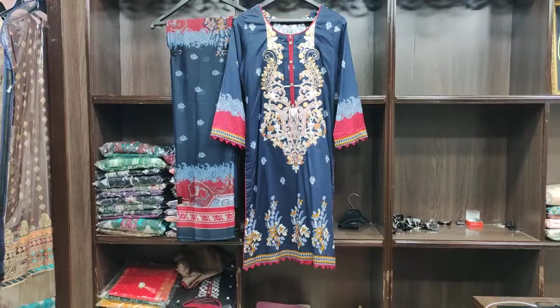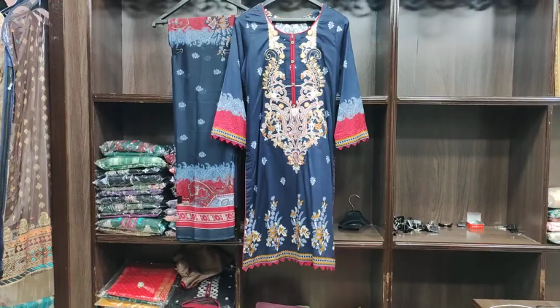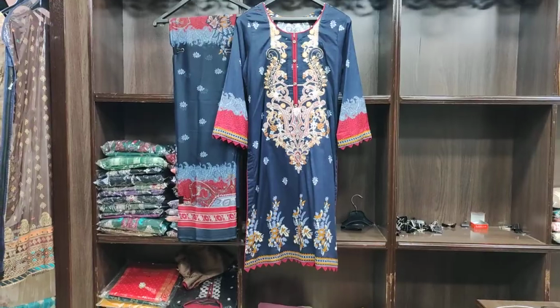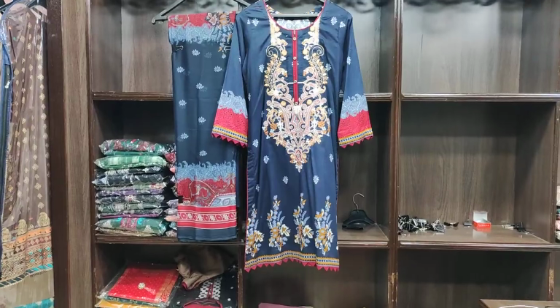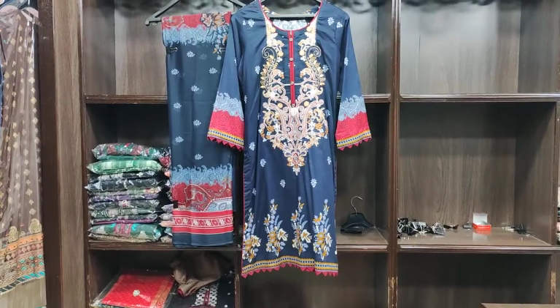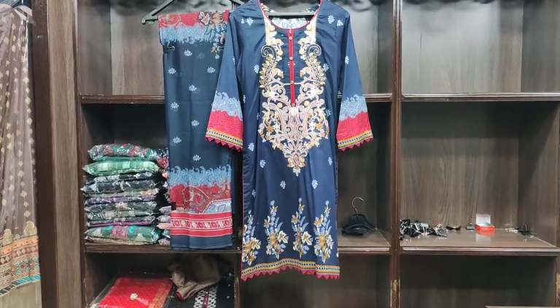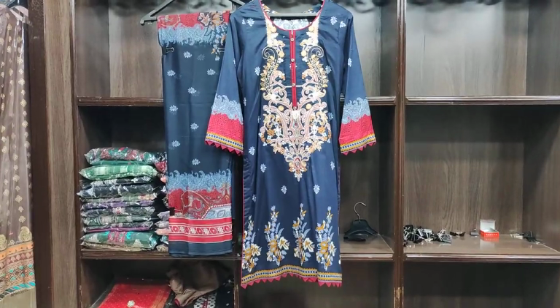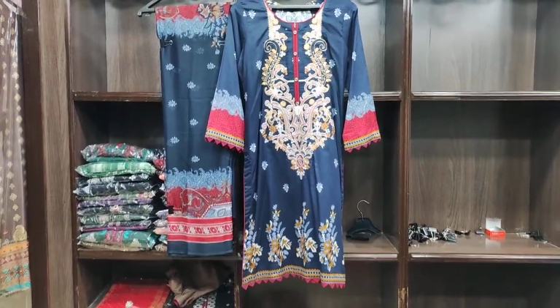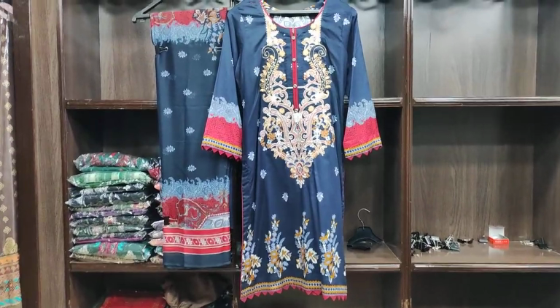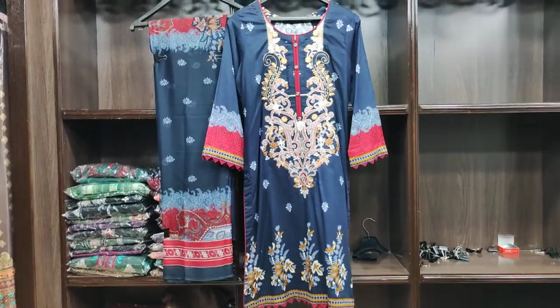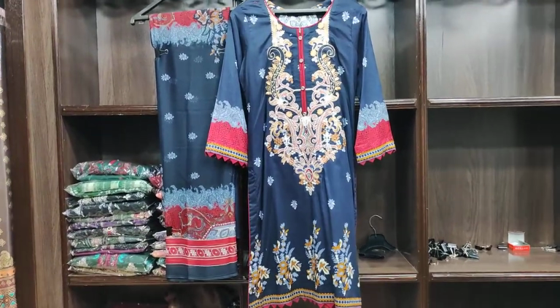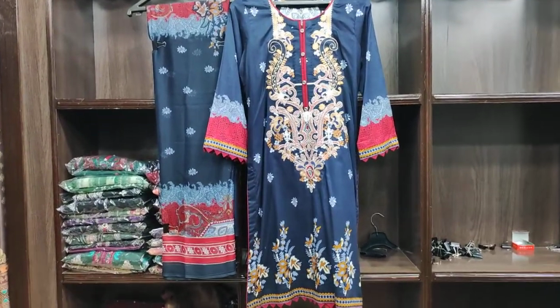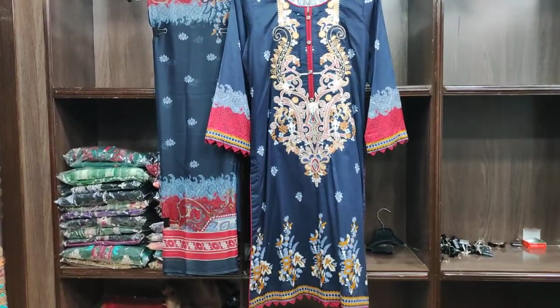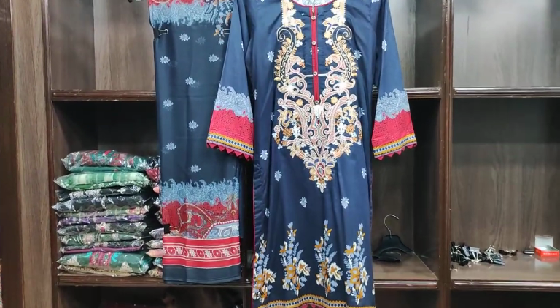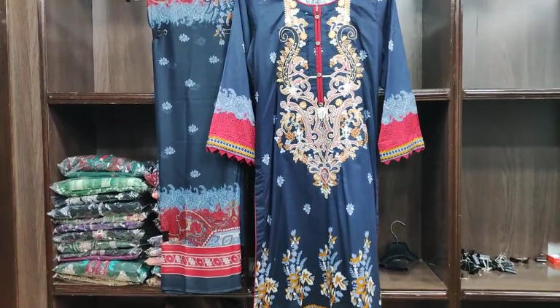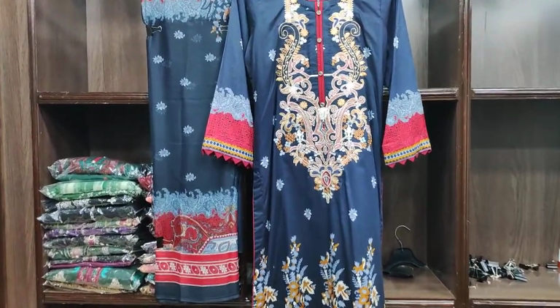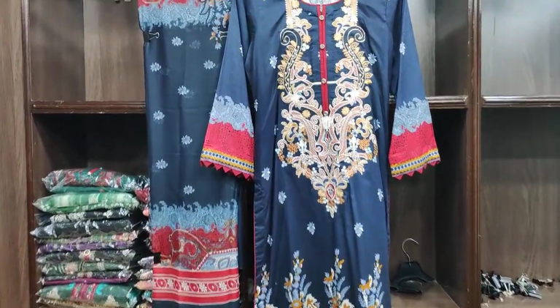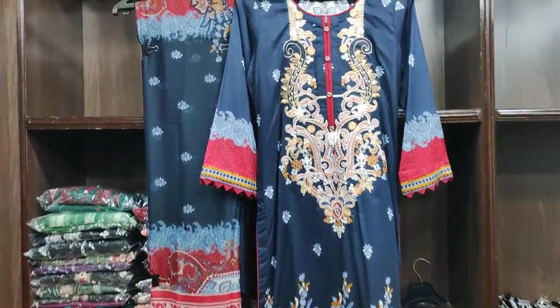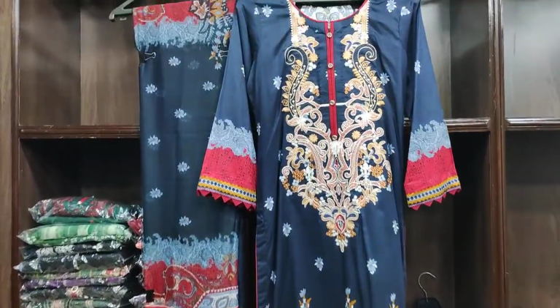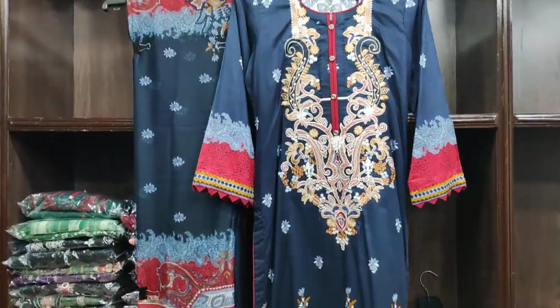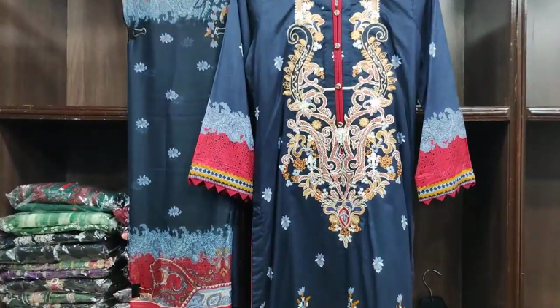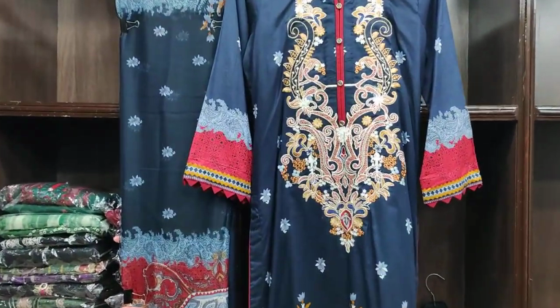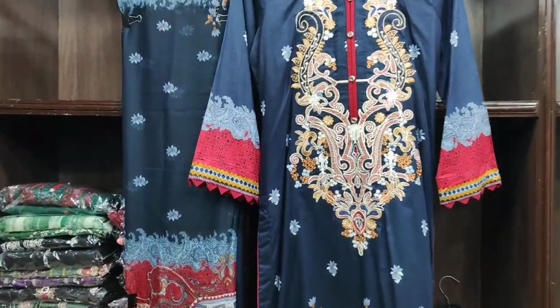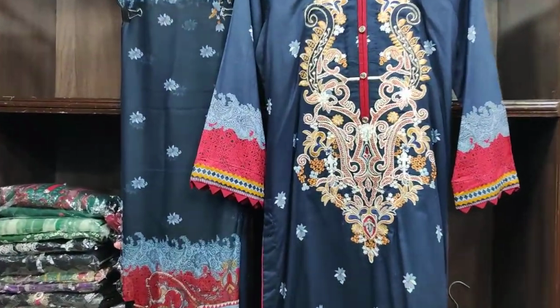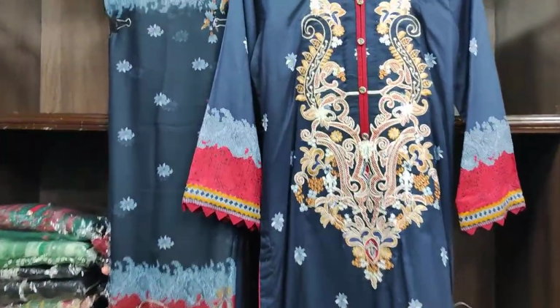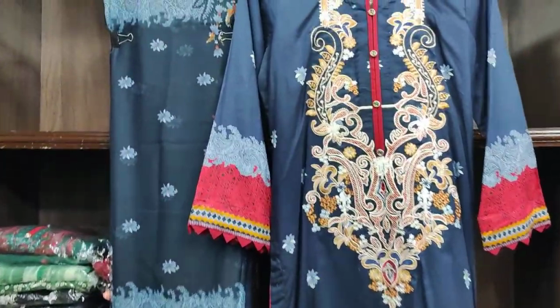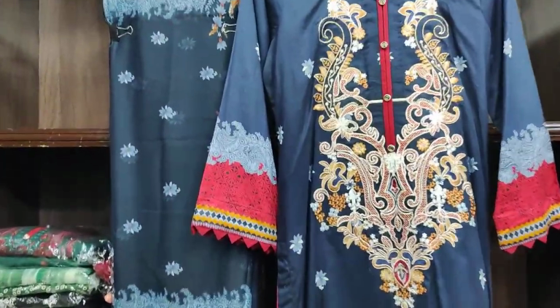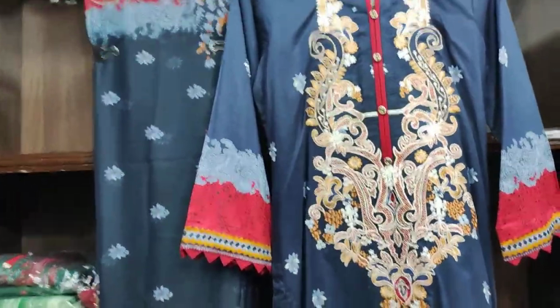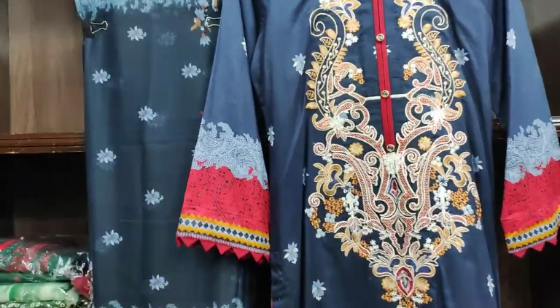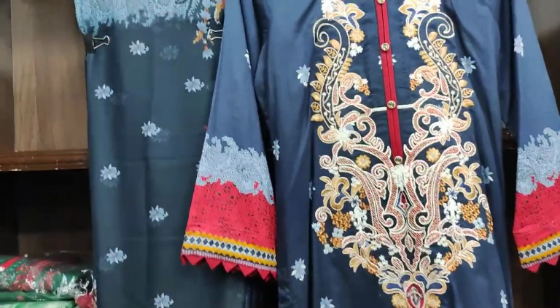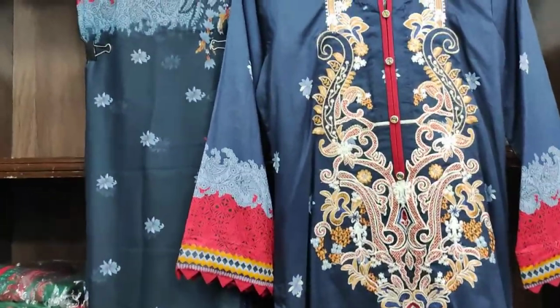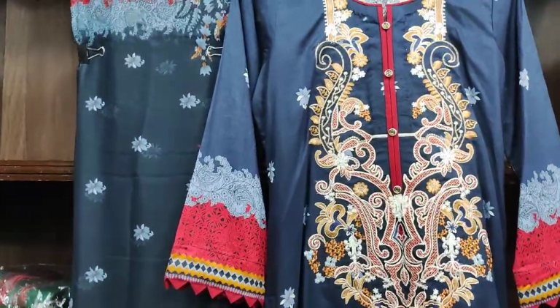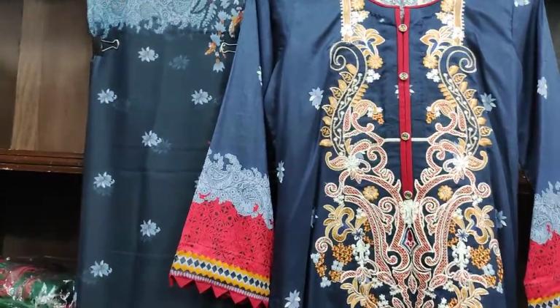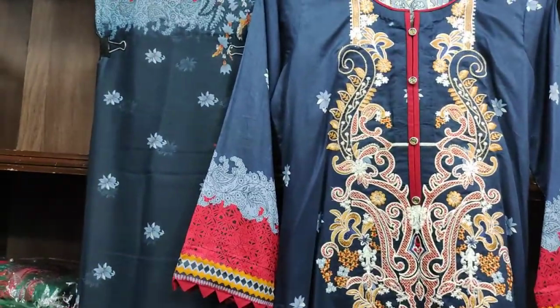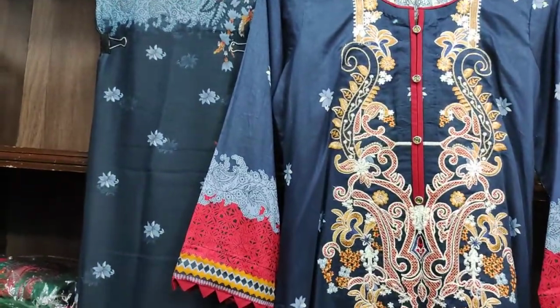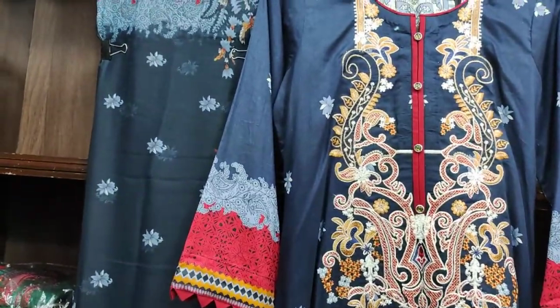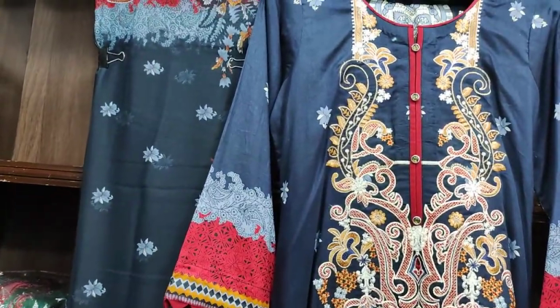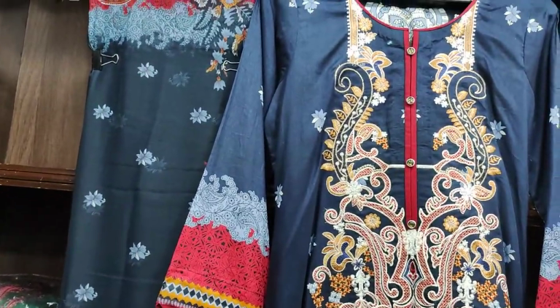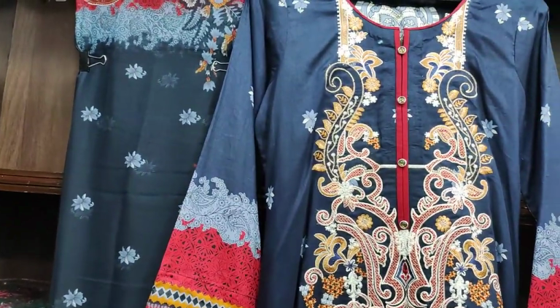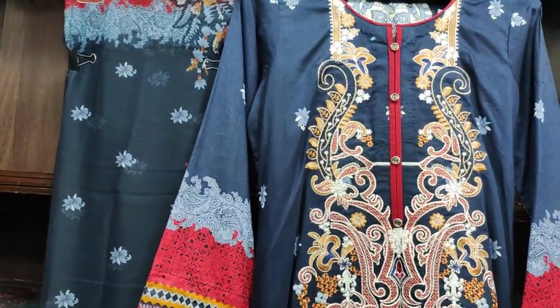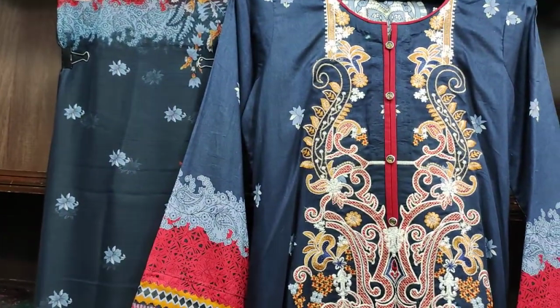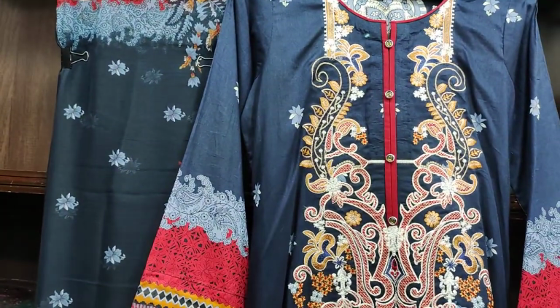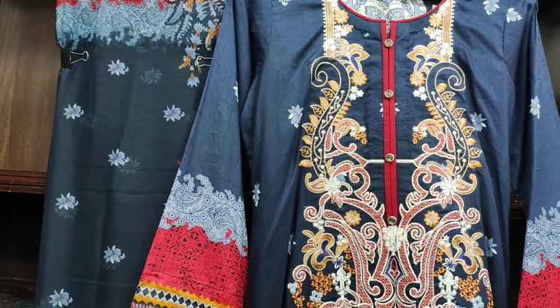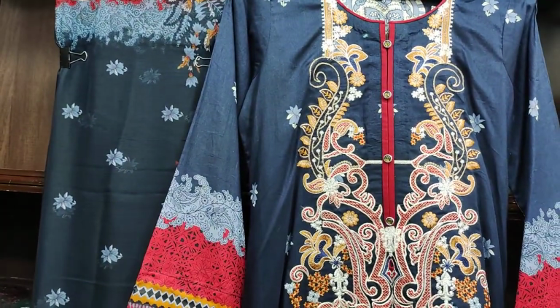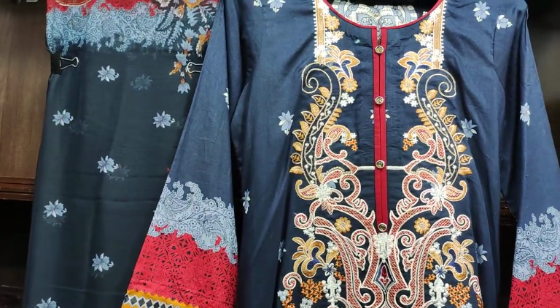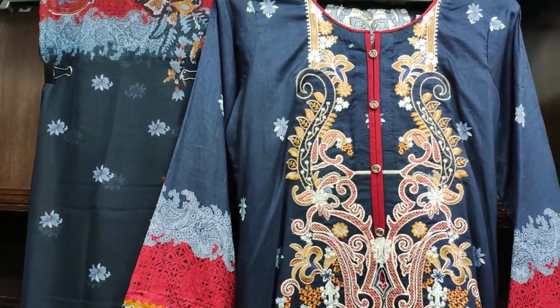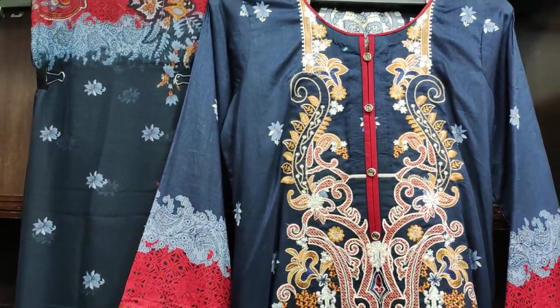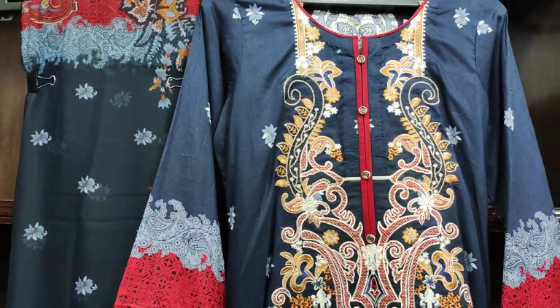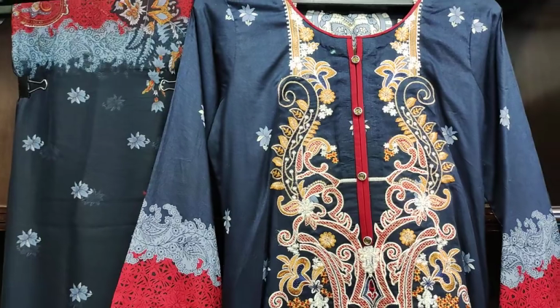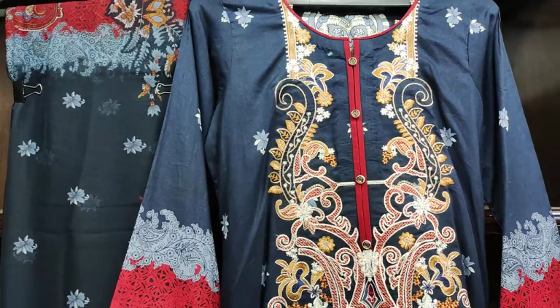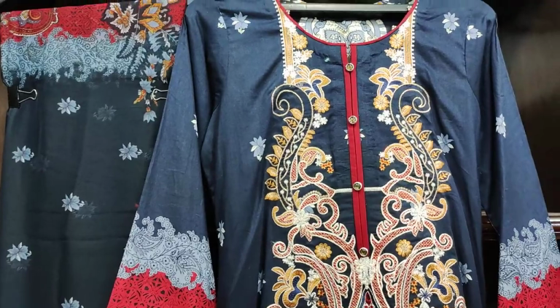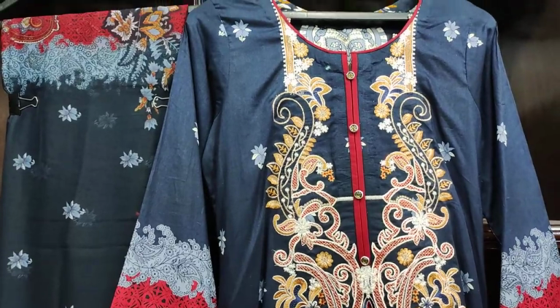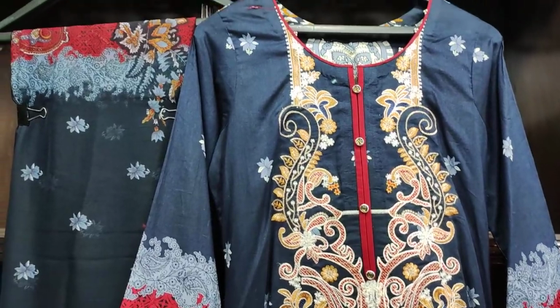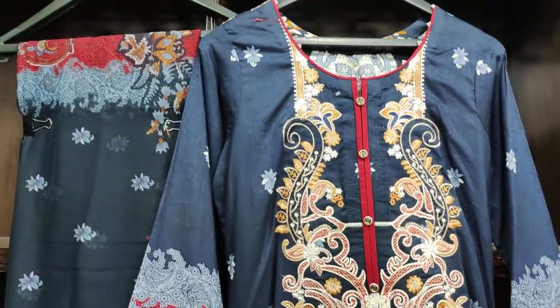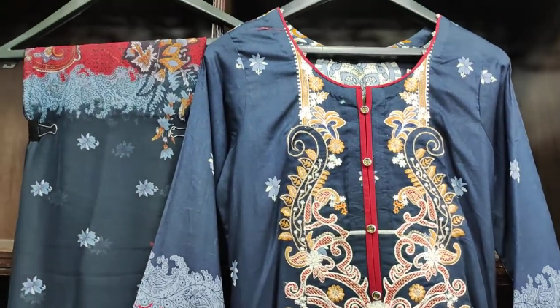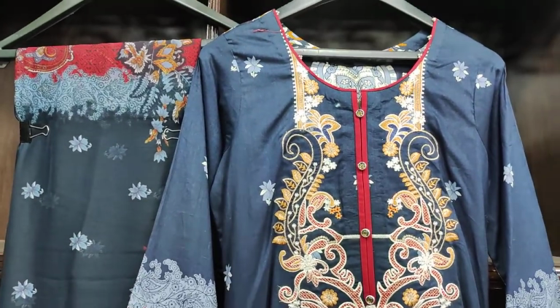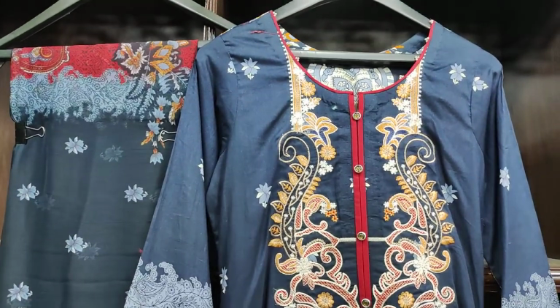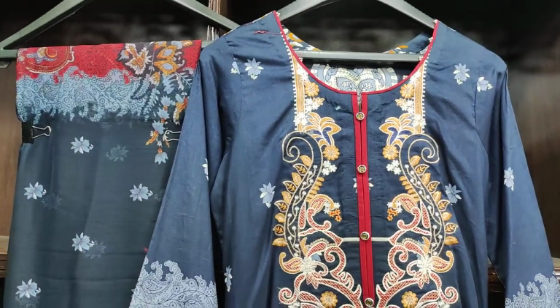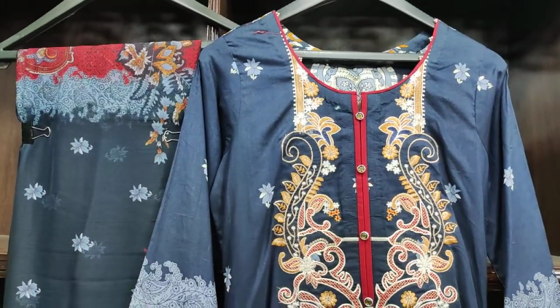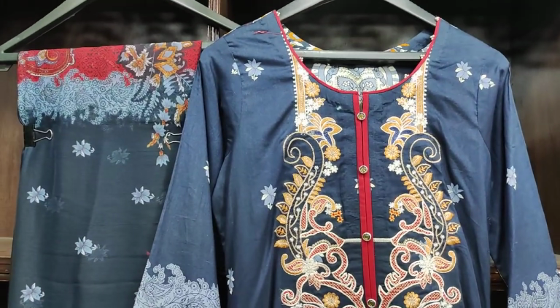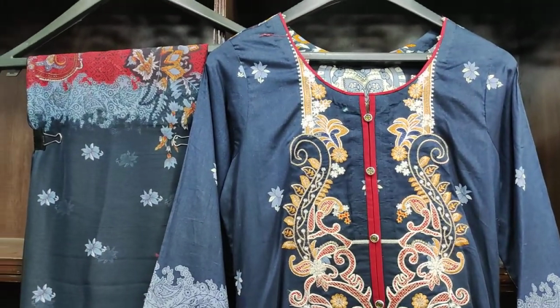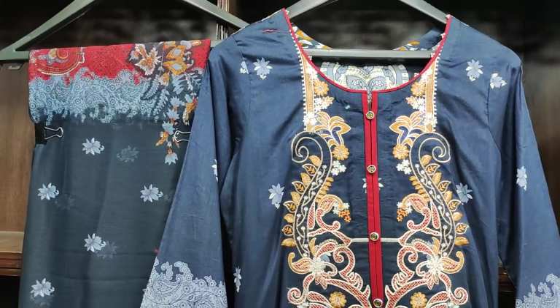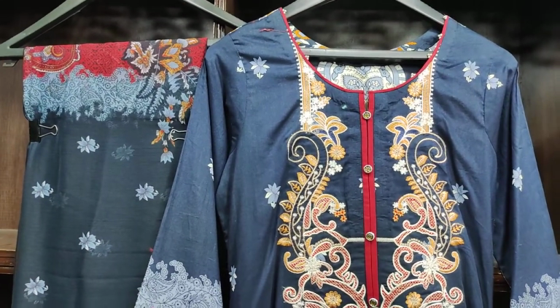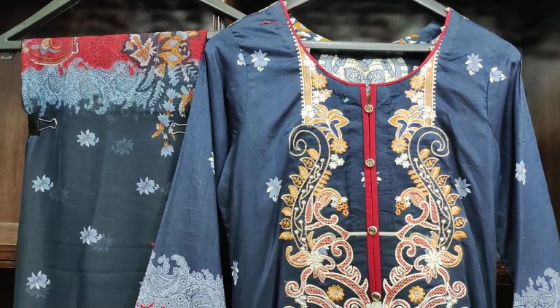Assalamualaikum everyone. My name is Aslan. Today we have a long collection. It is three pieces as you can see.